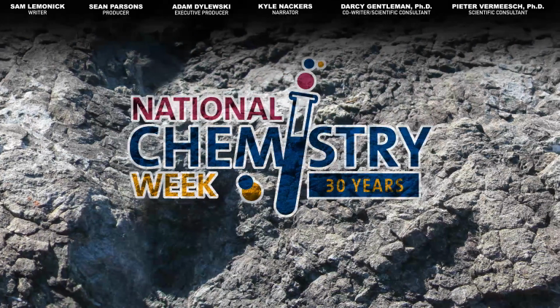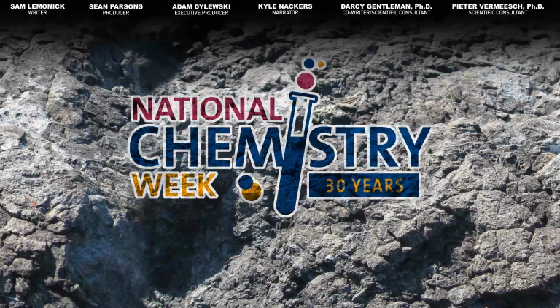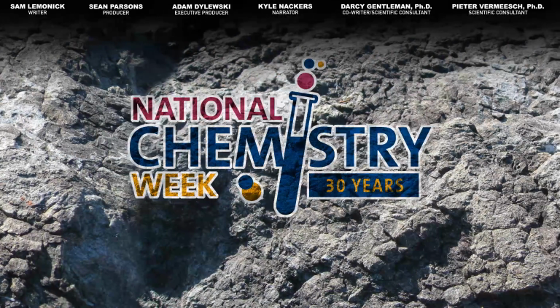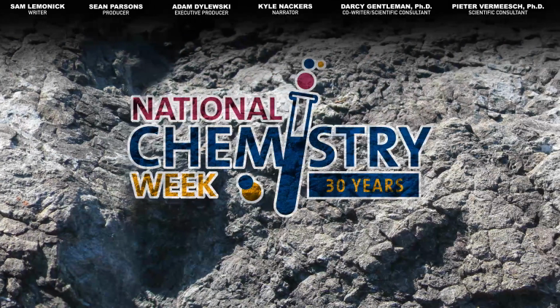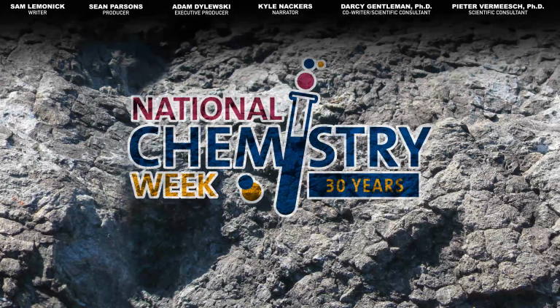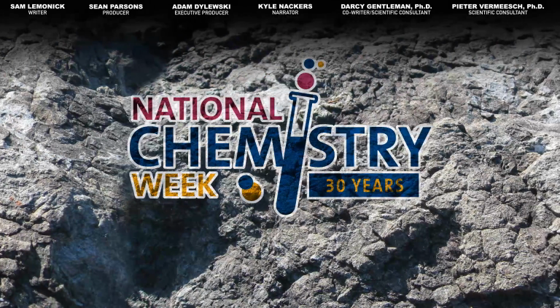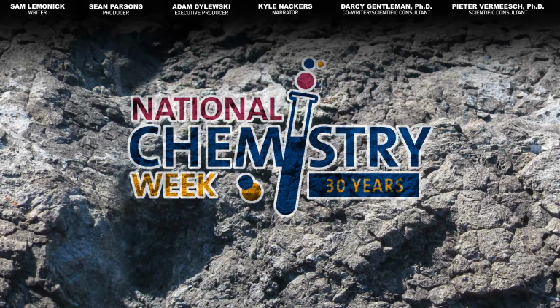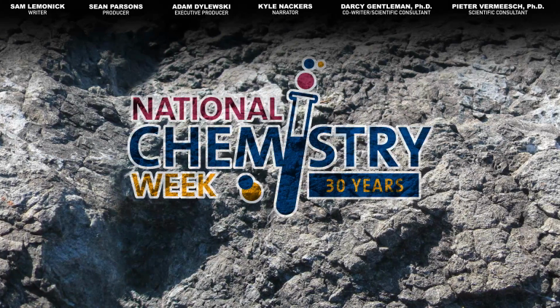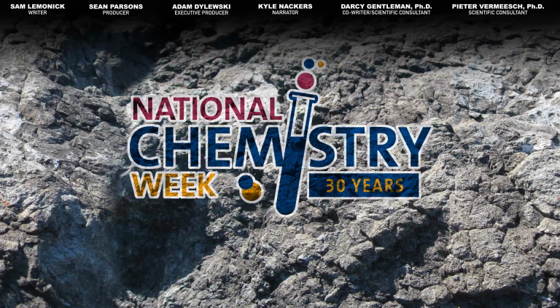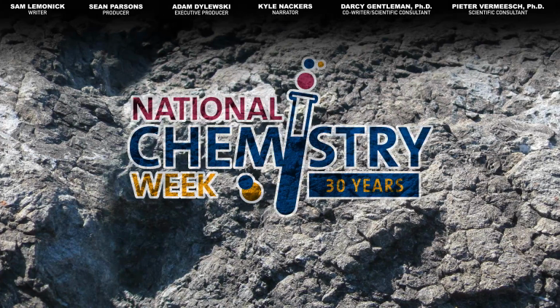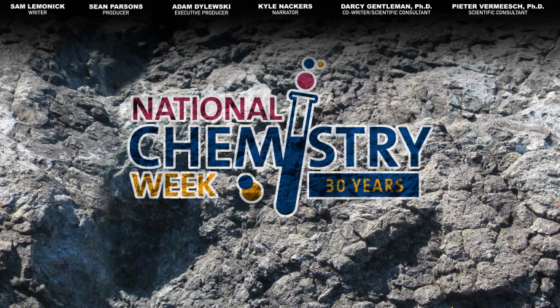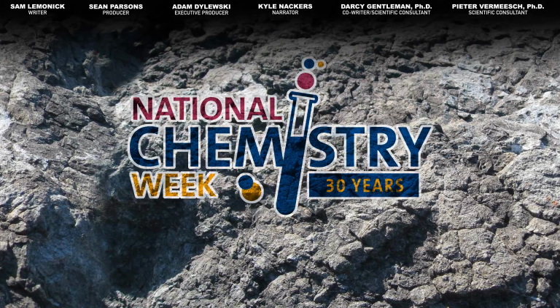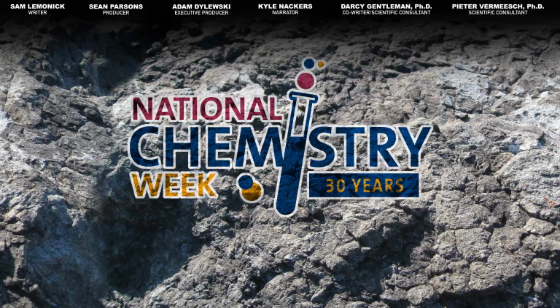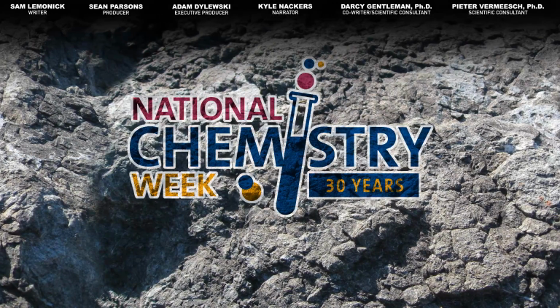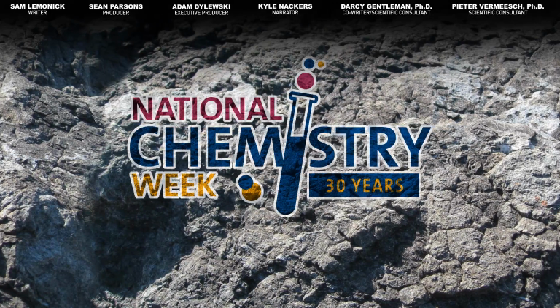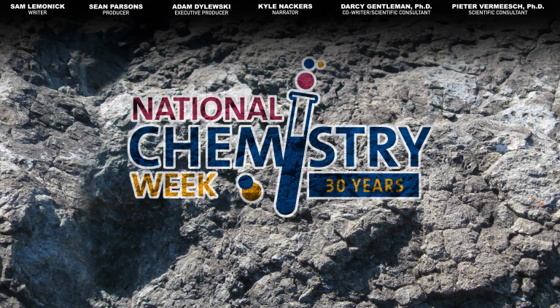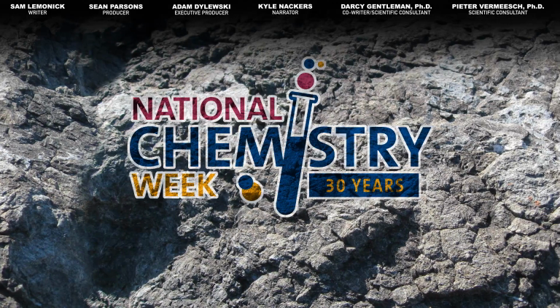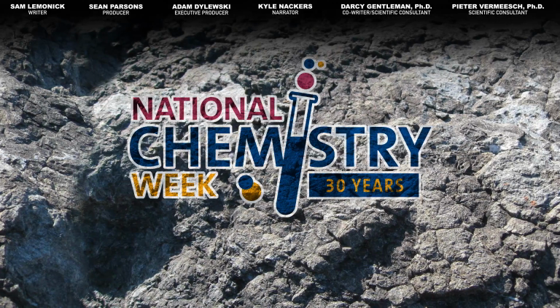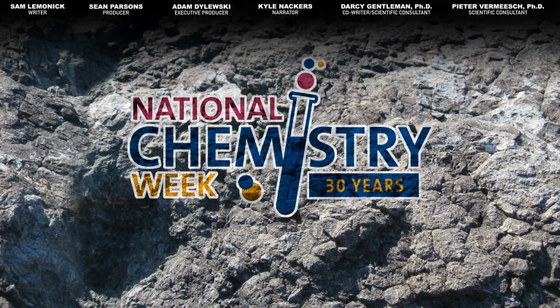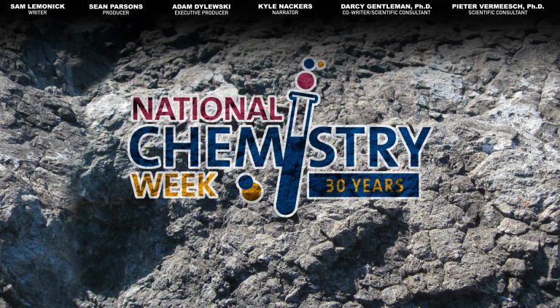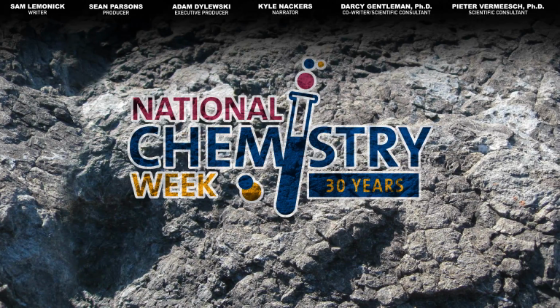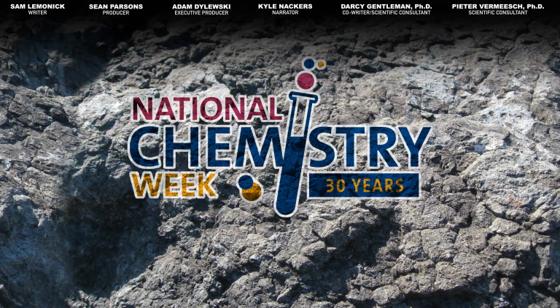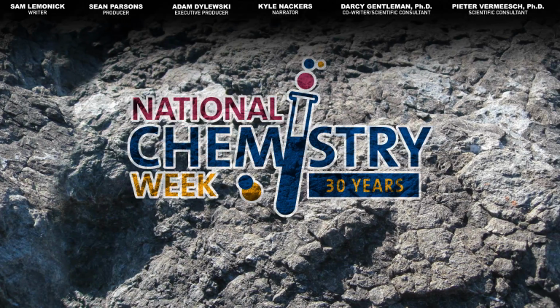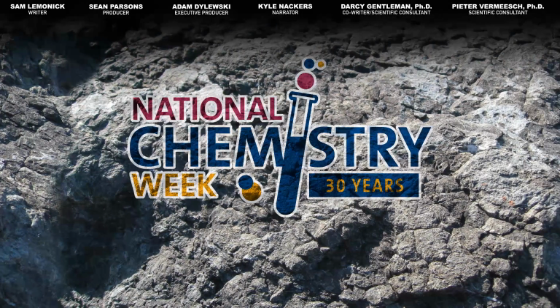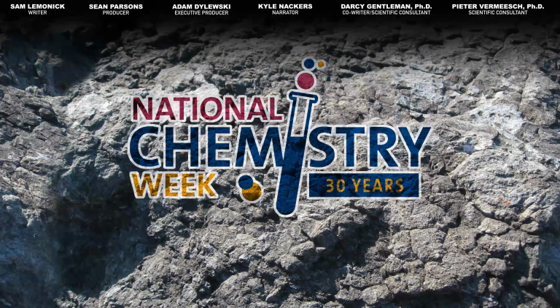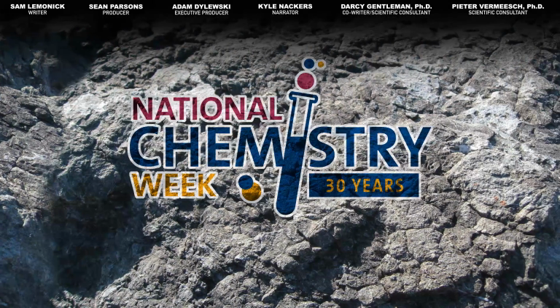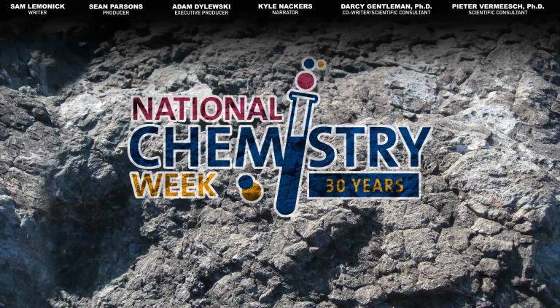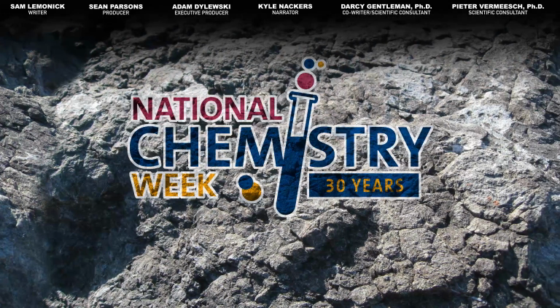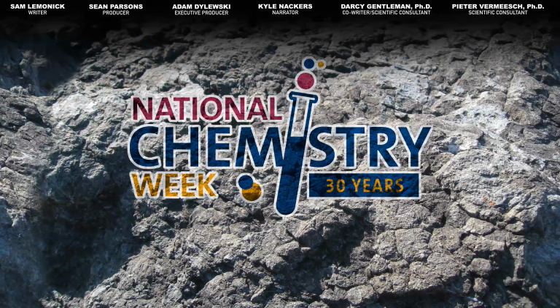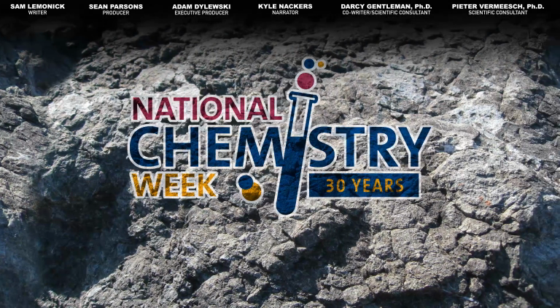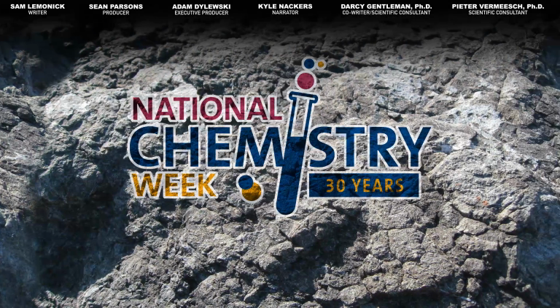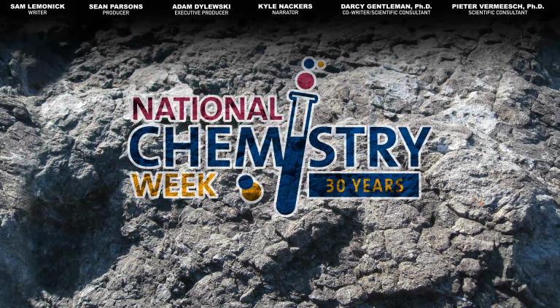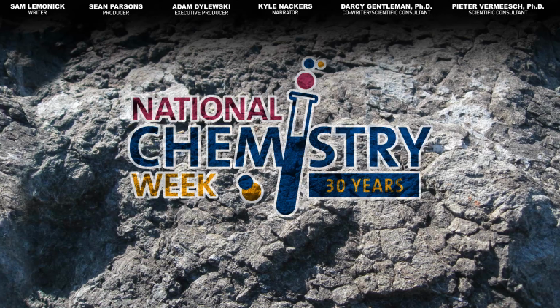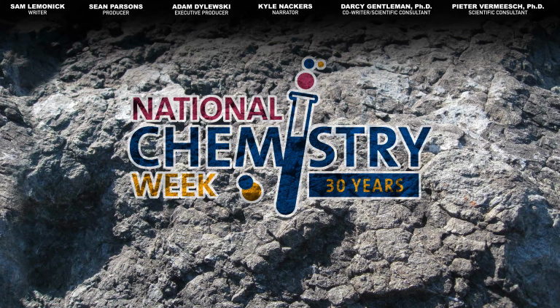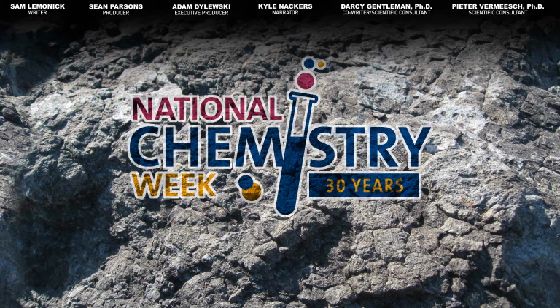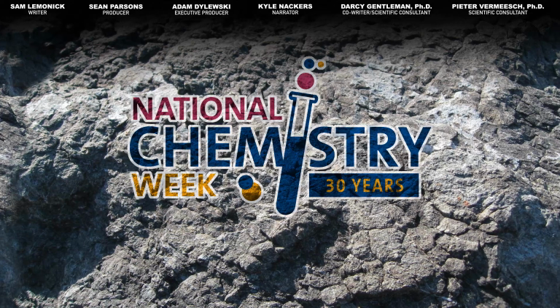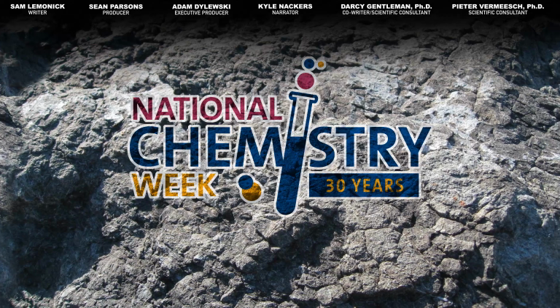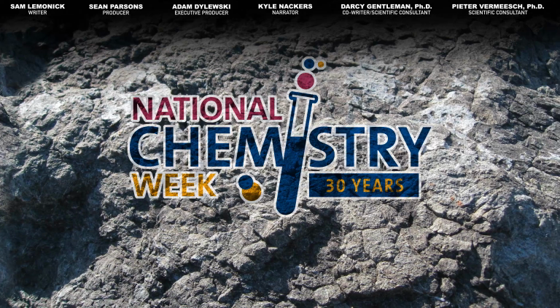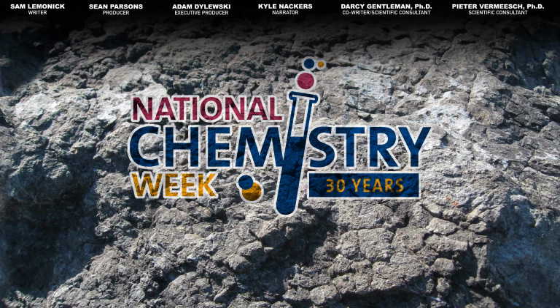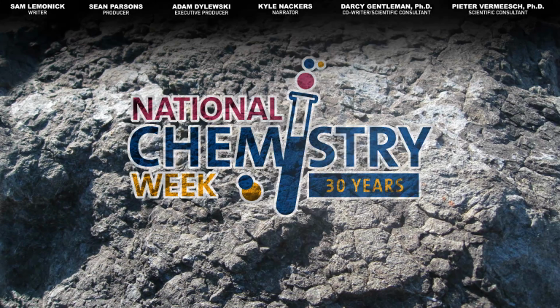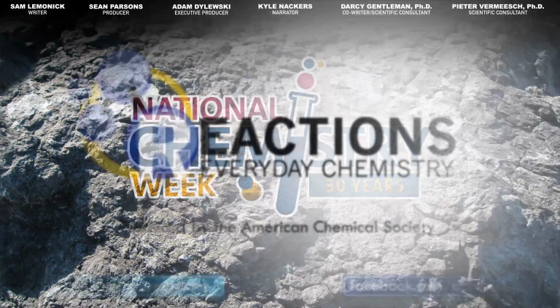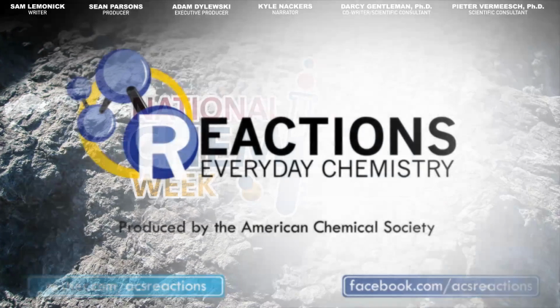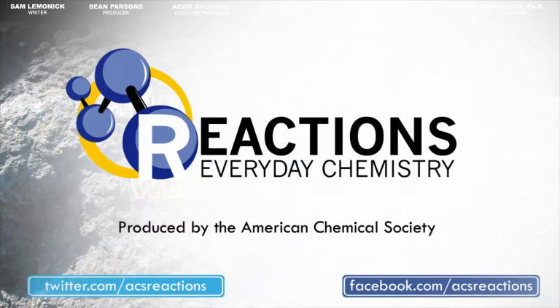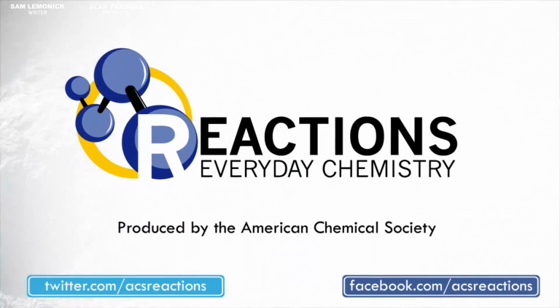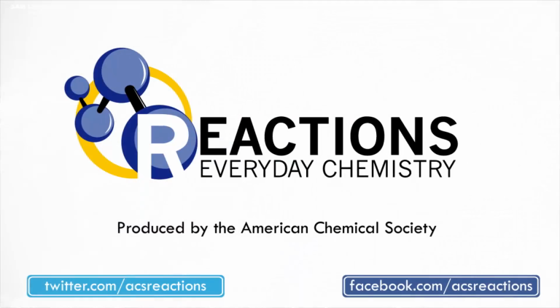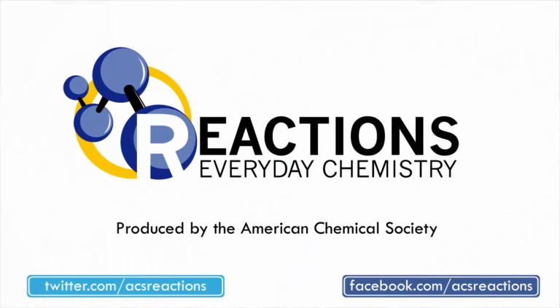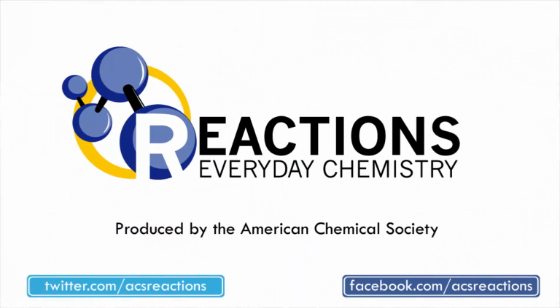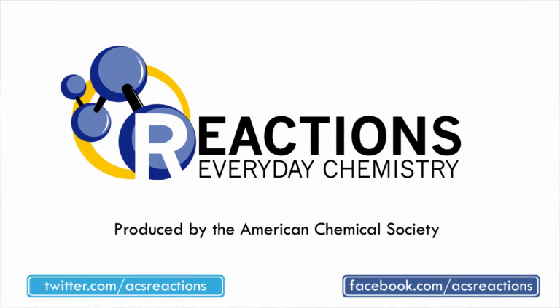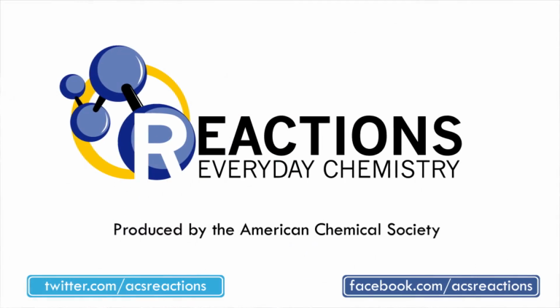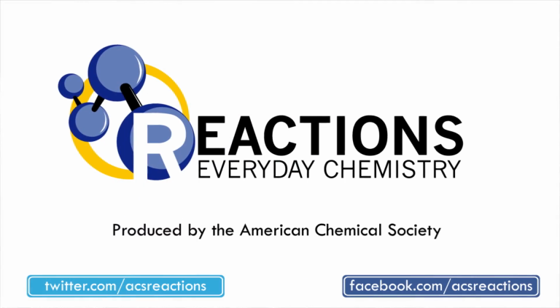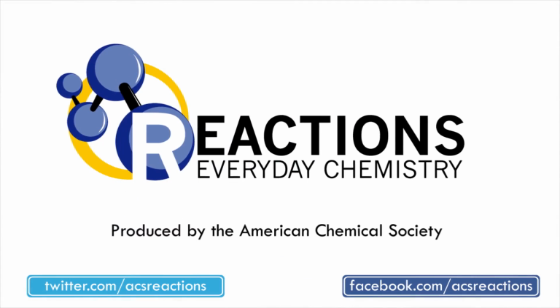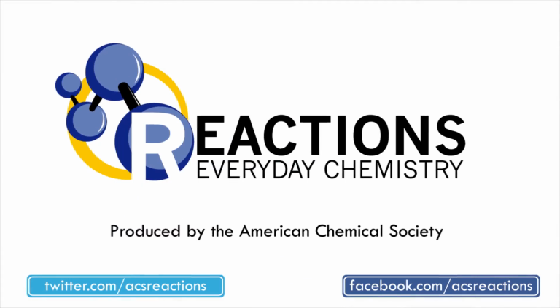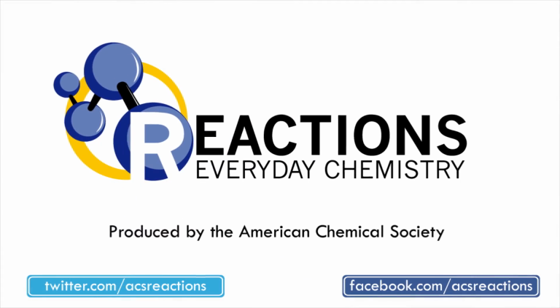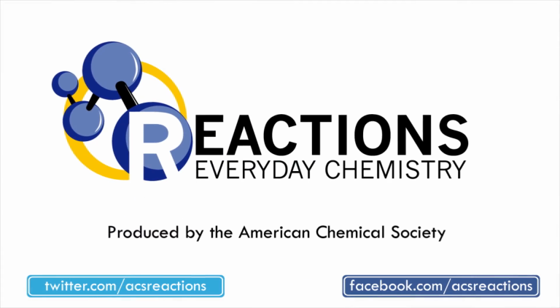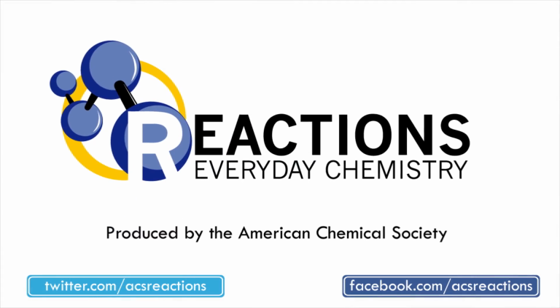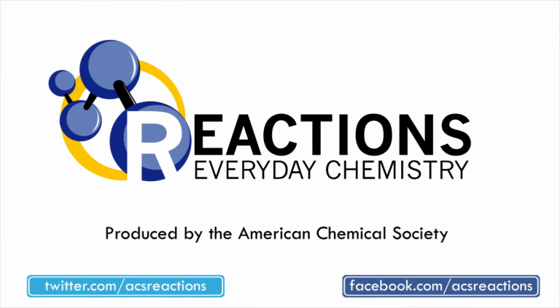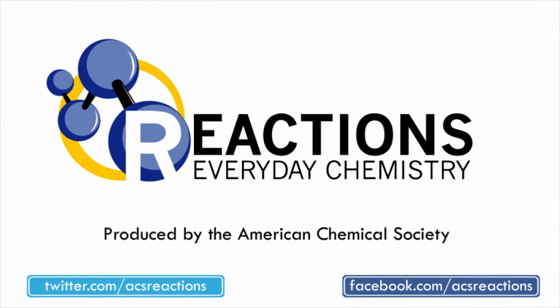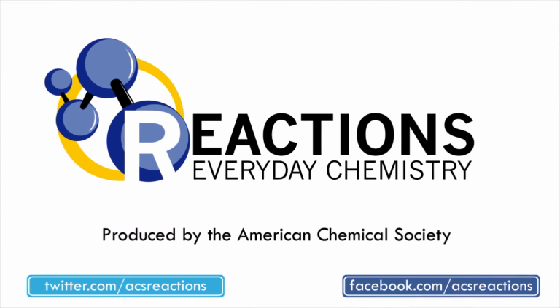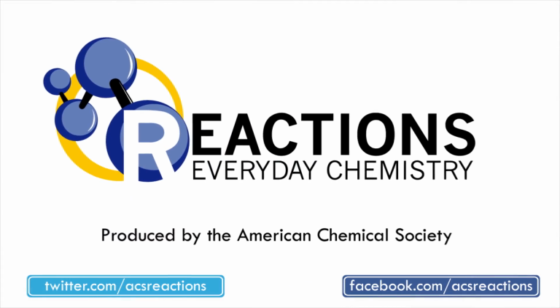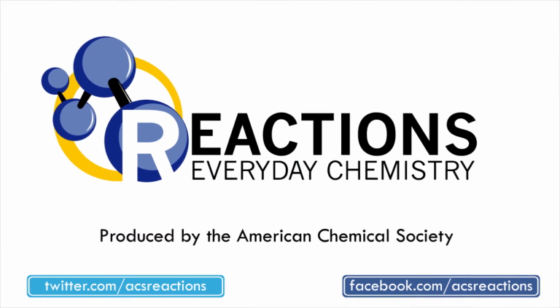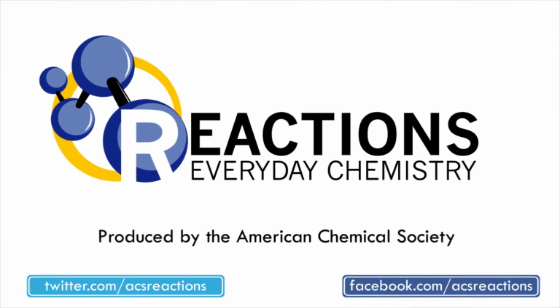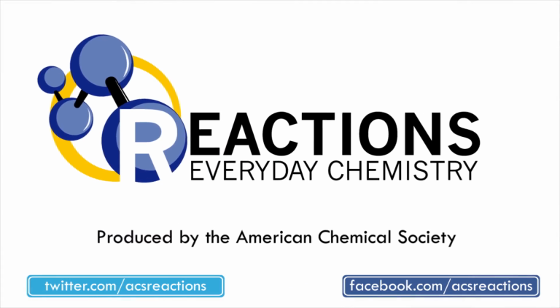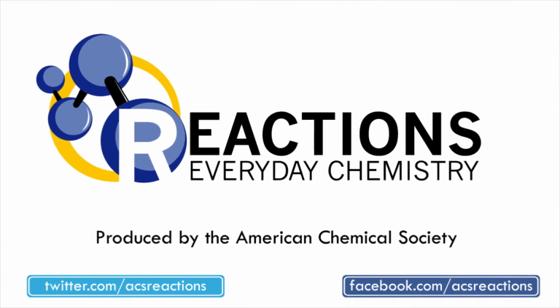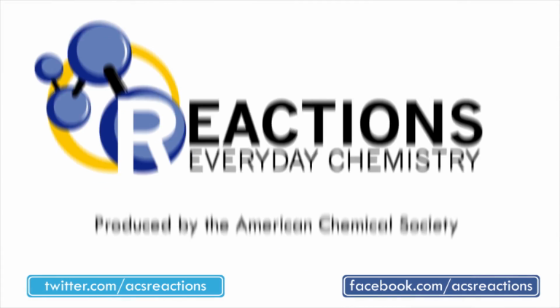Alright, enough rock puns. Do us a solid and hit that like button on your way out, and hey, we'll see you next time. Take care. Bye.